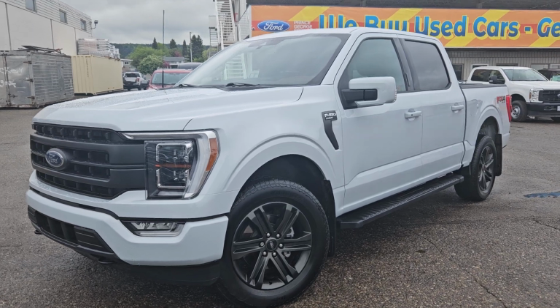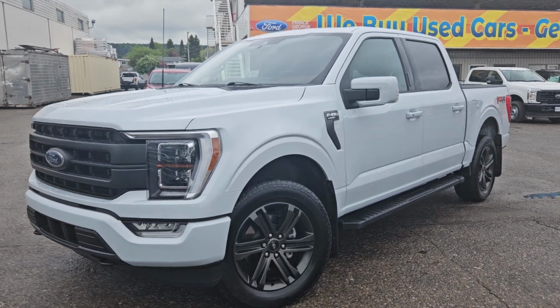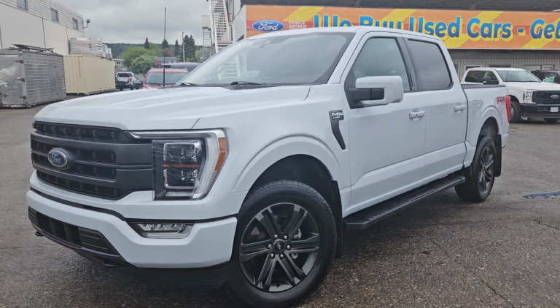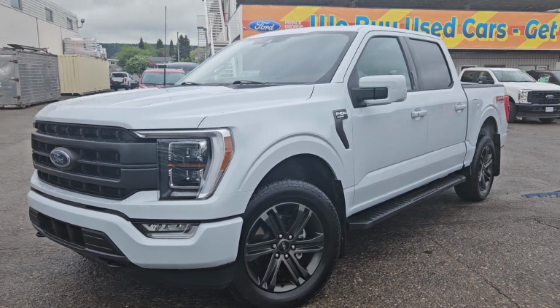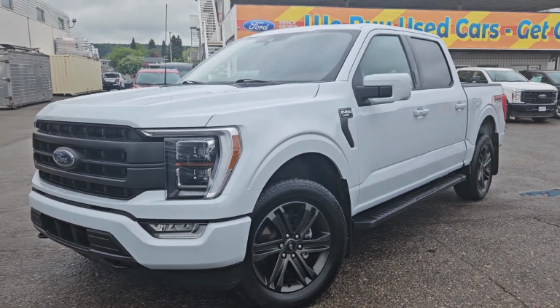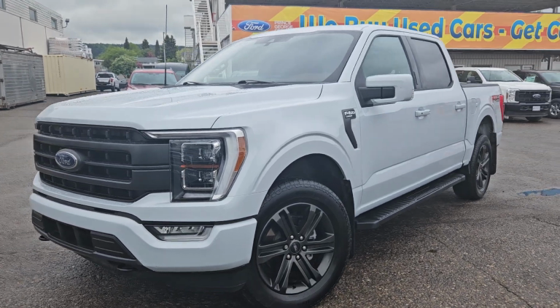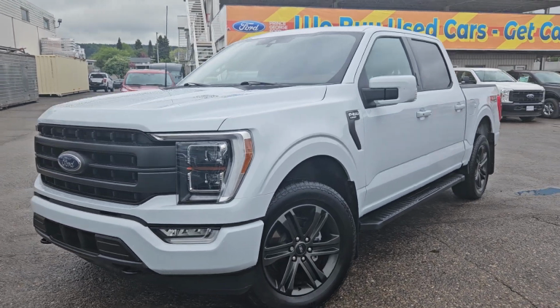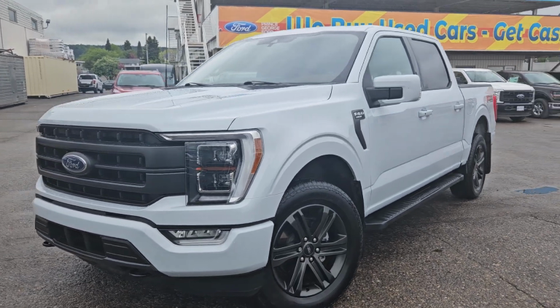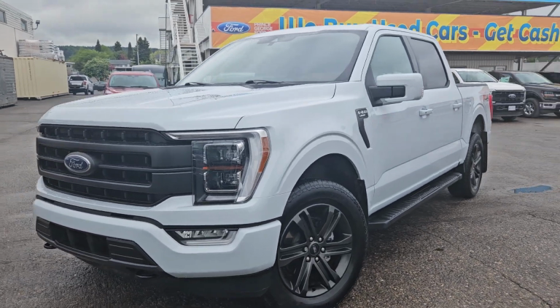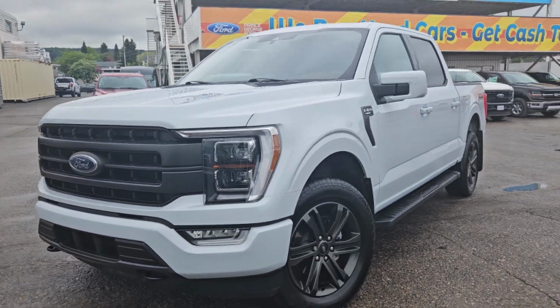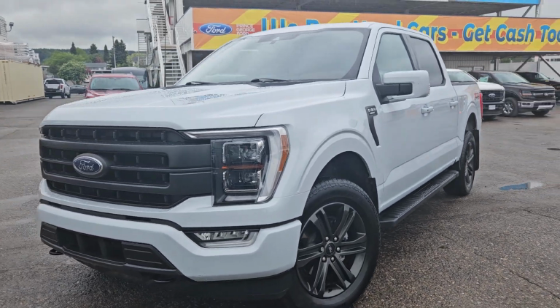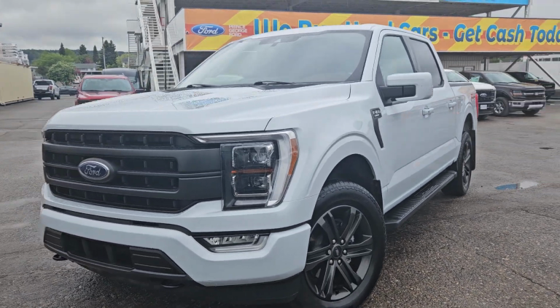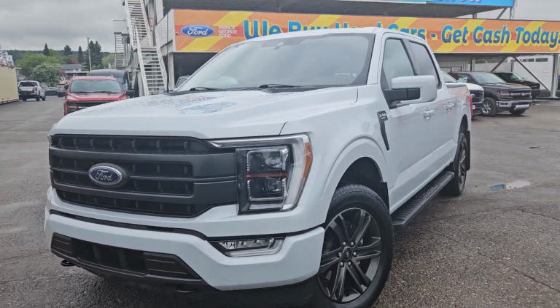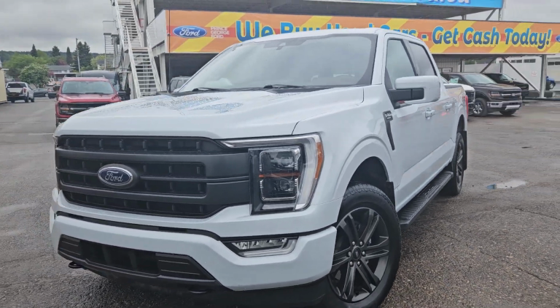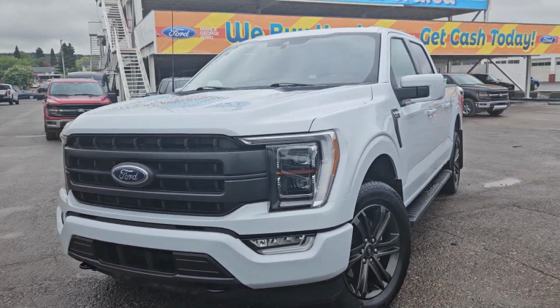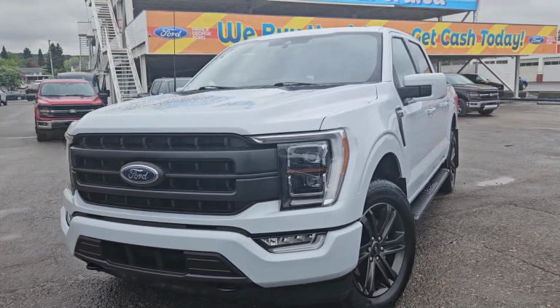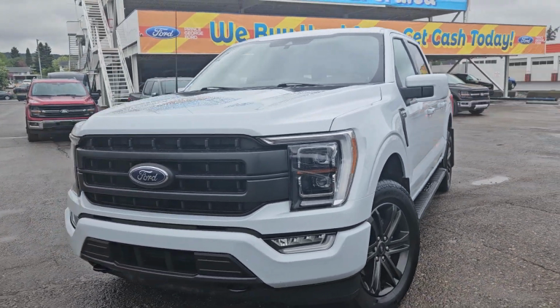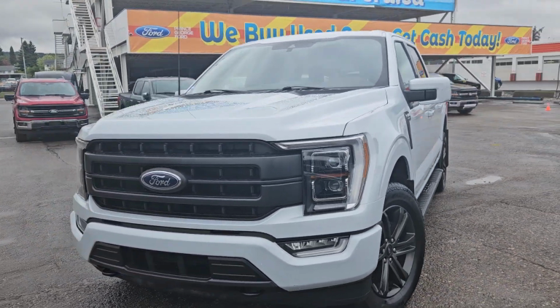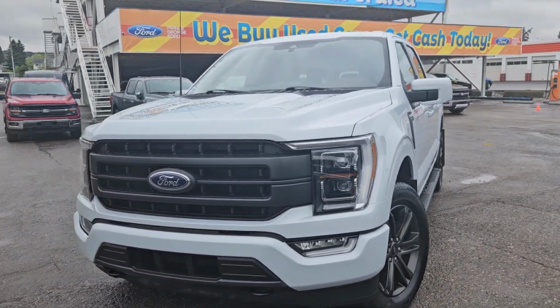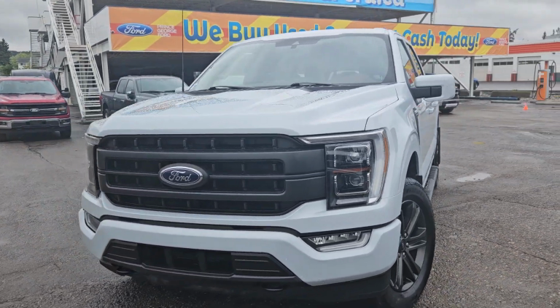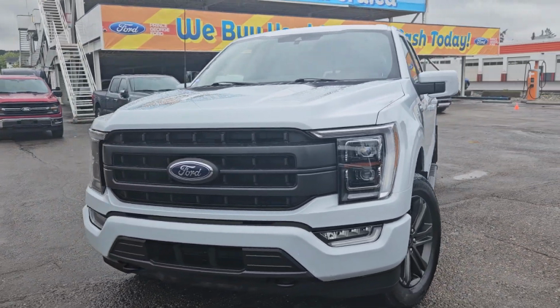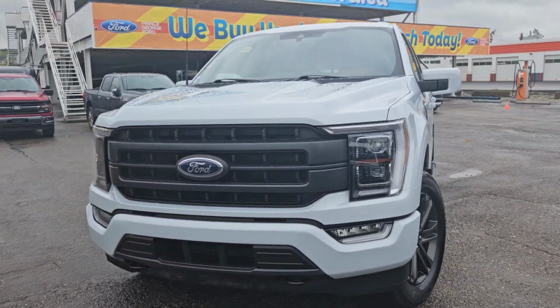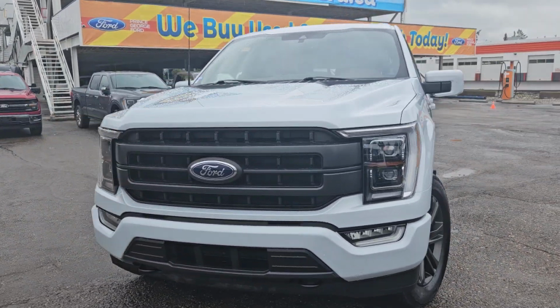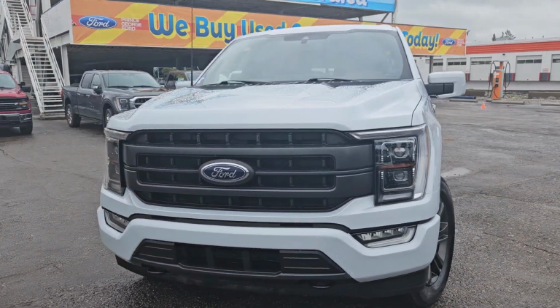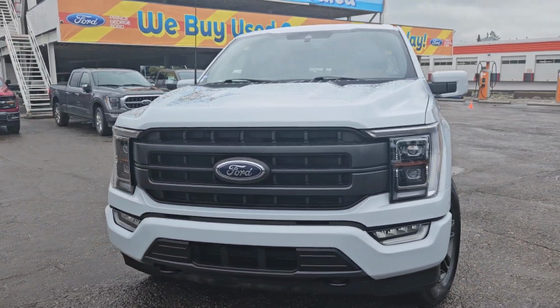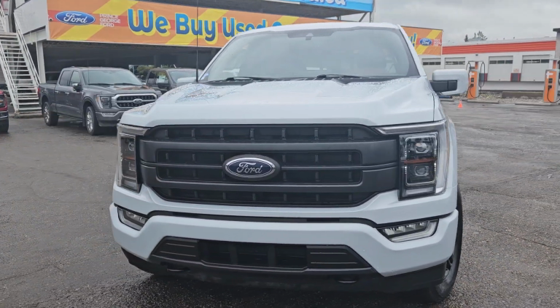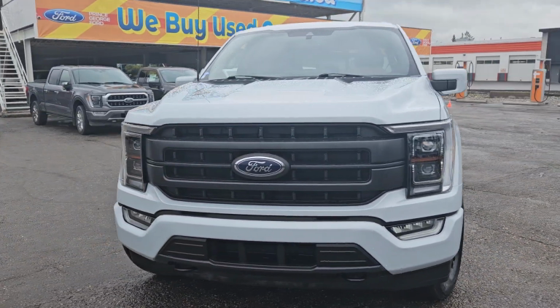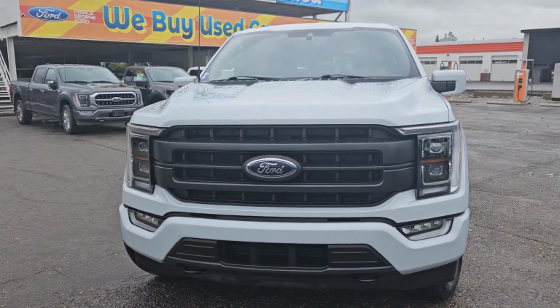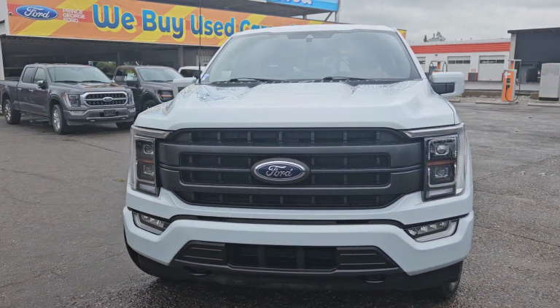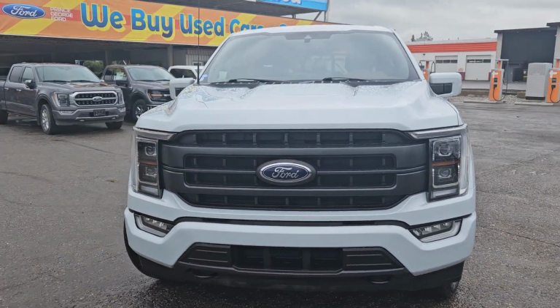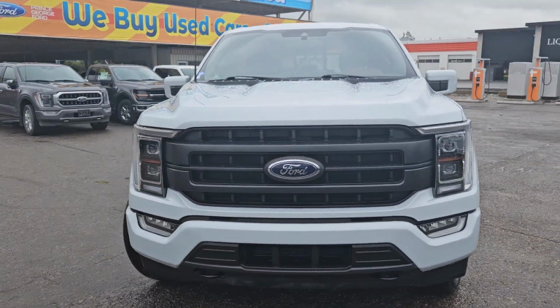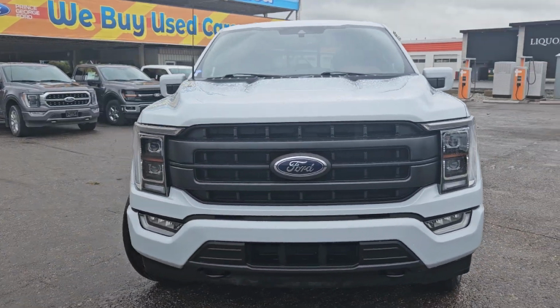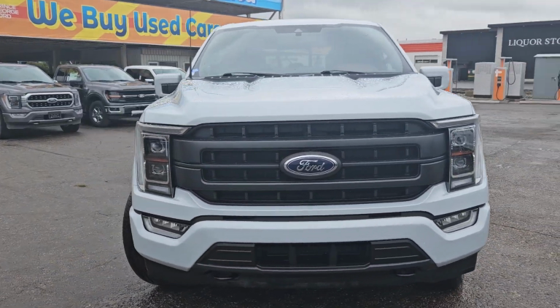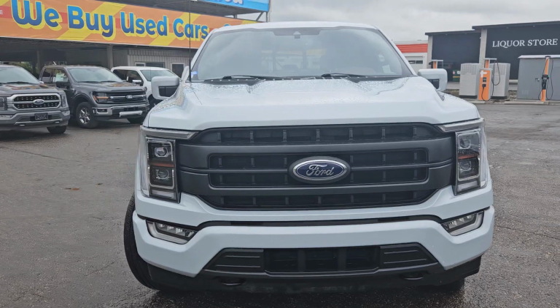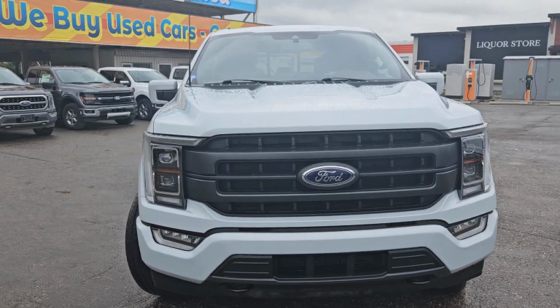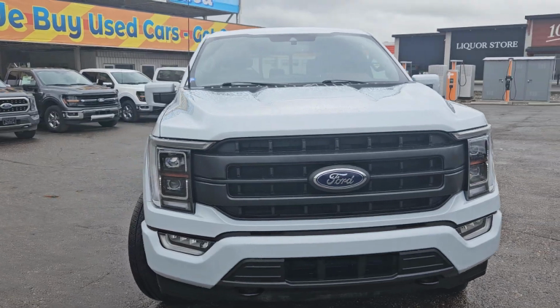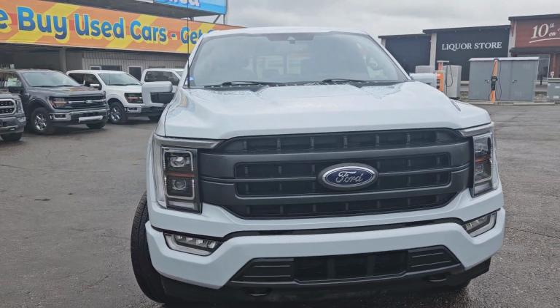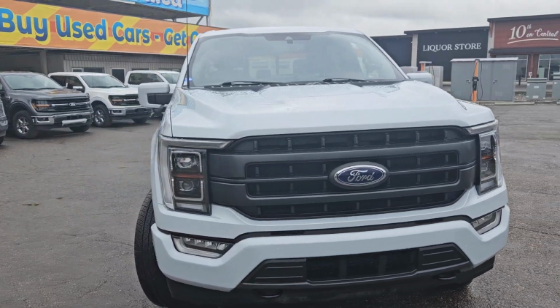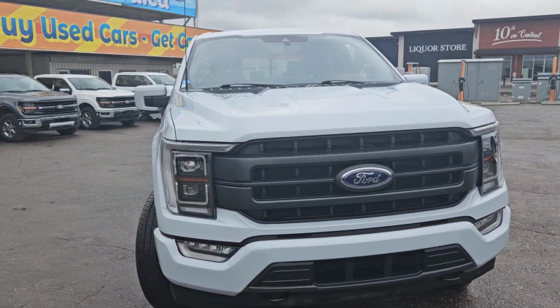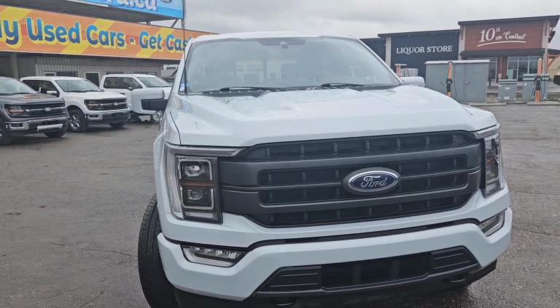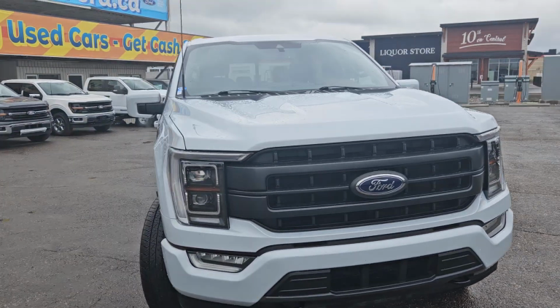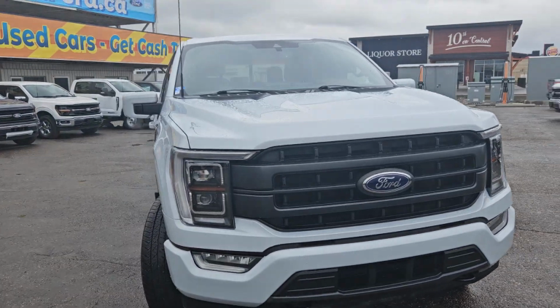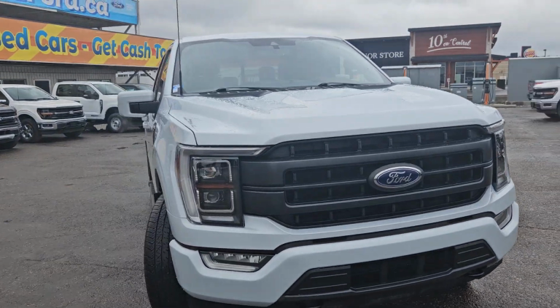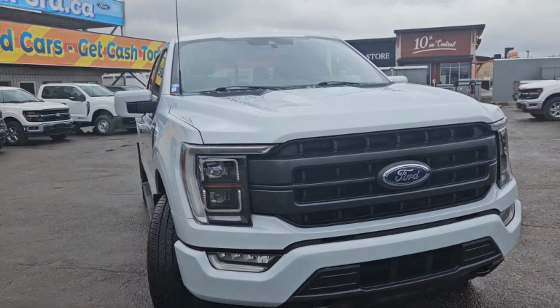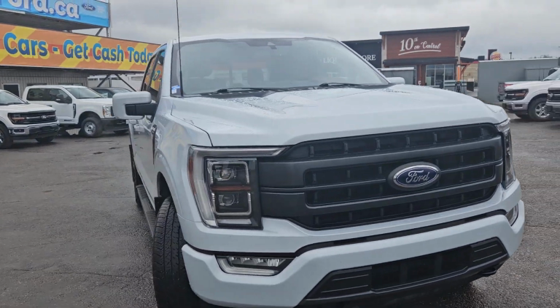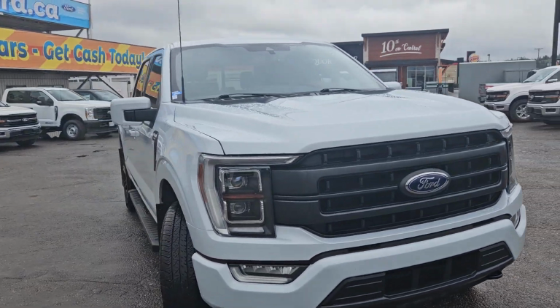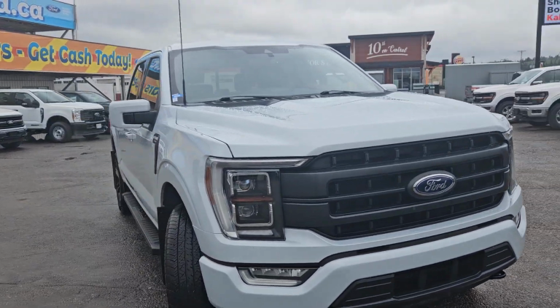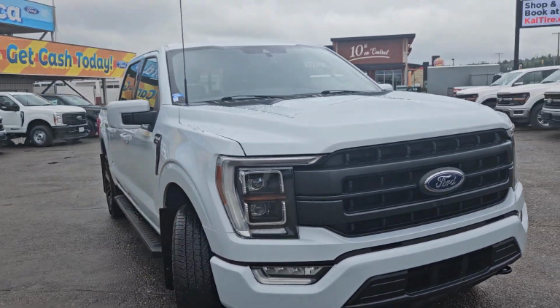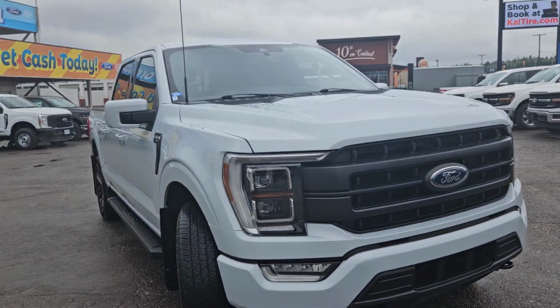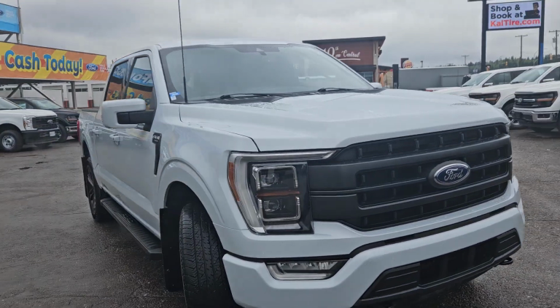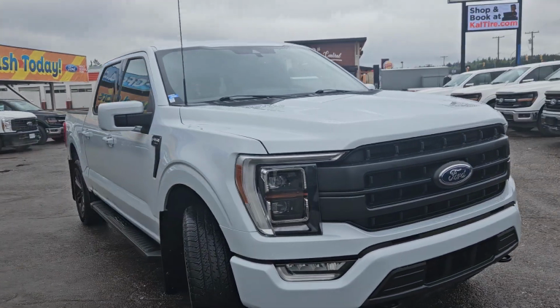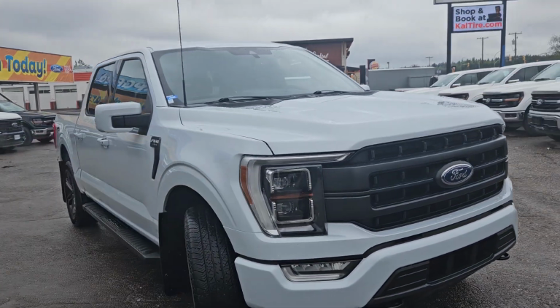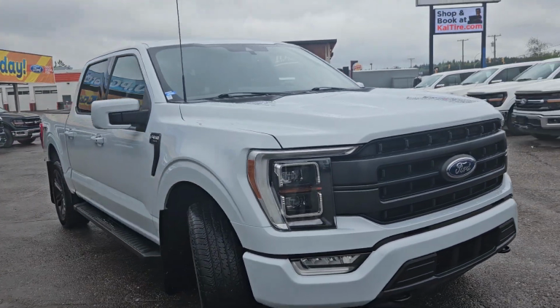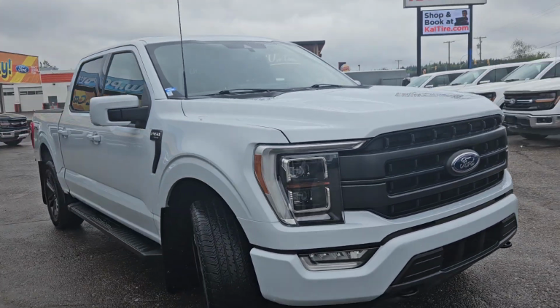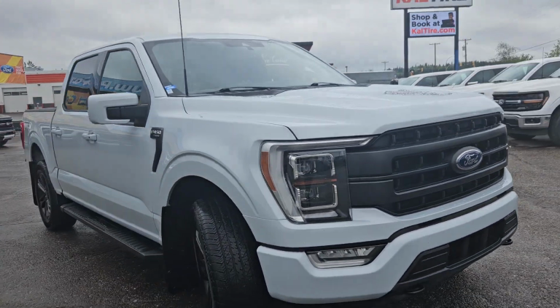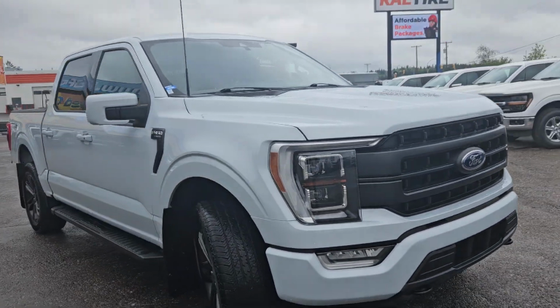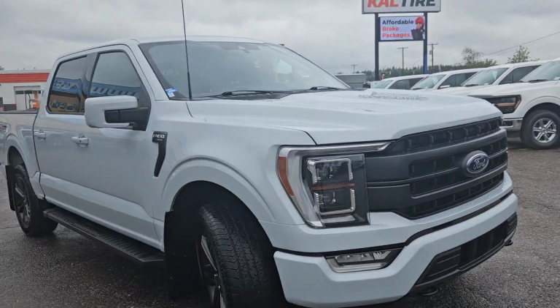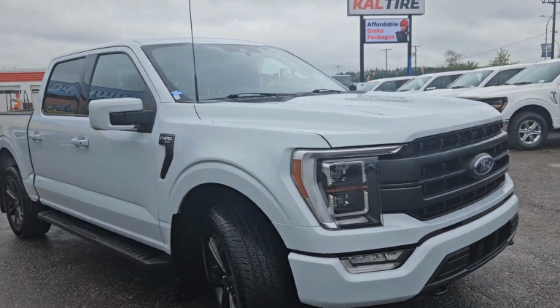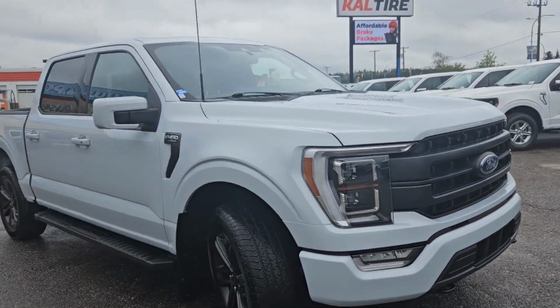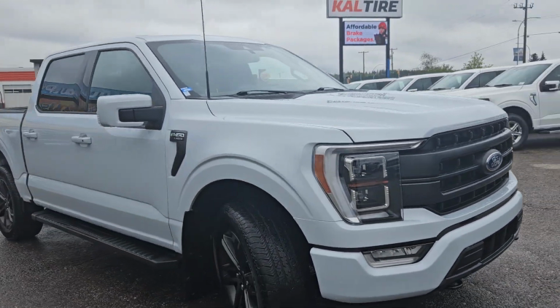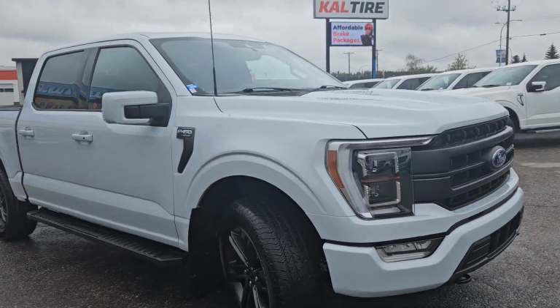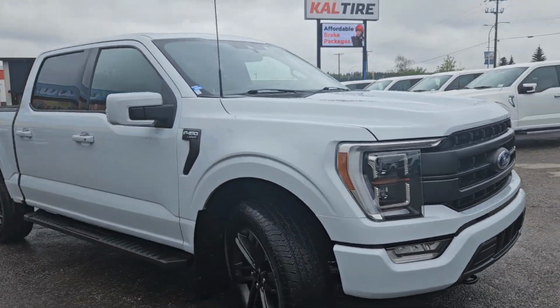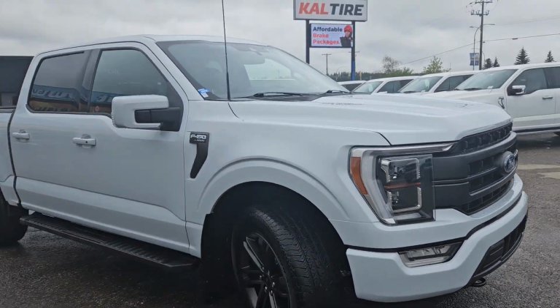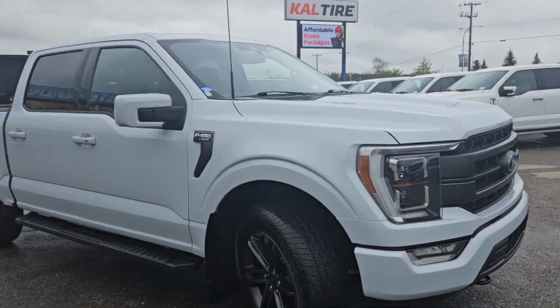Hello, it's Emily coming at you from Prince George Ford, and today we are looking at the 2021 Ford F-150 Lariat.